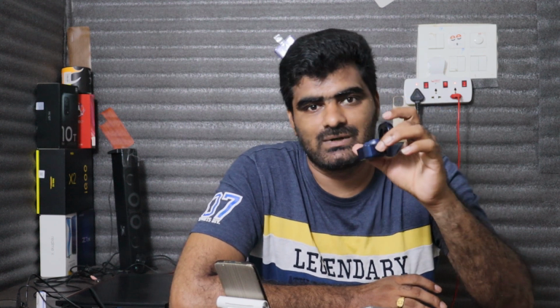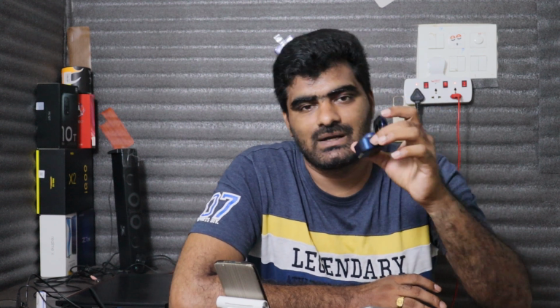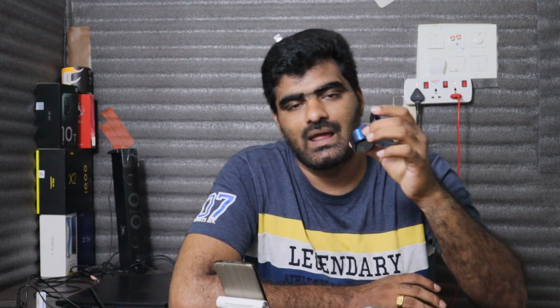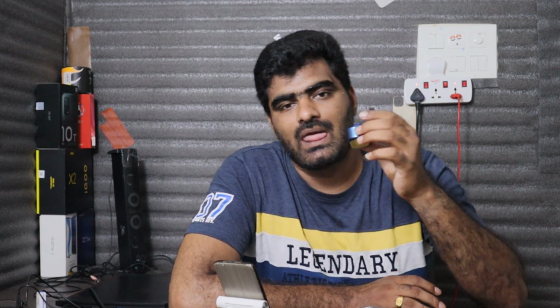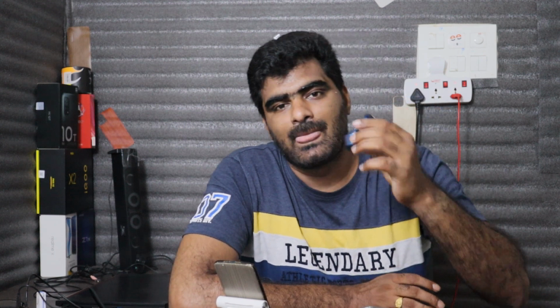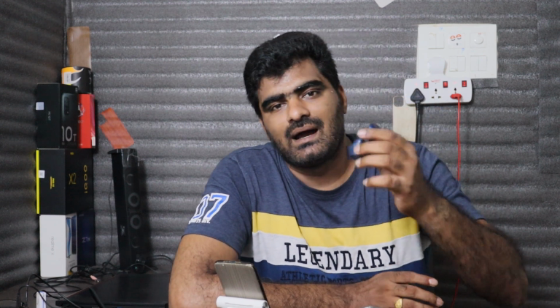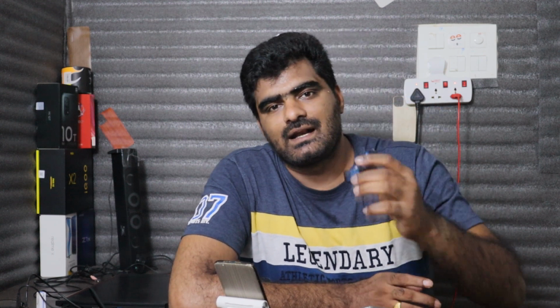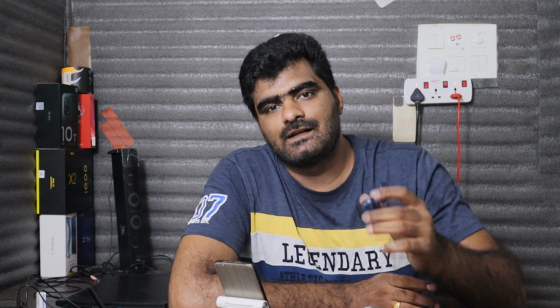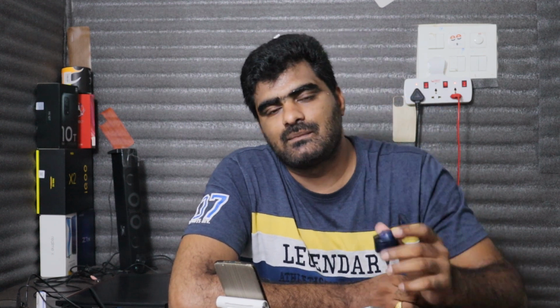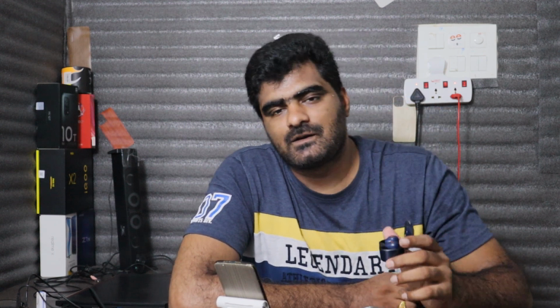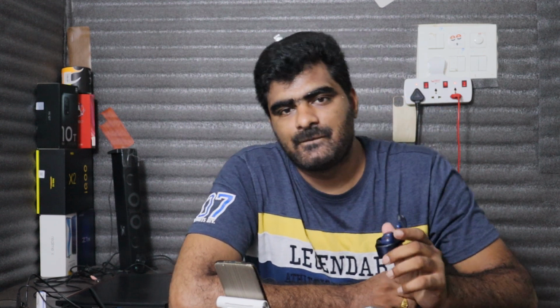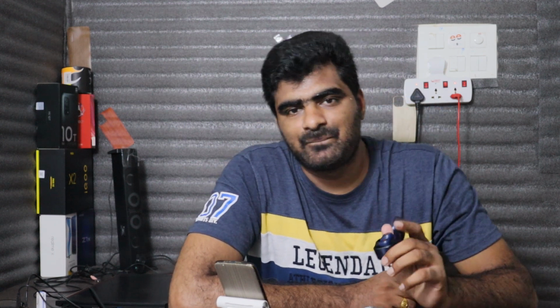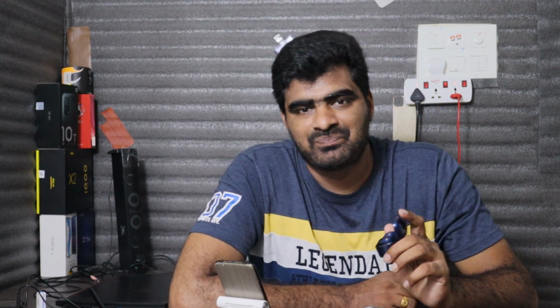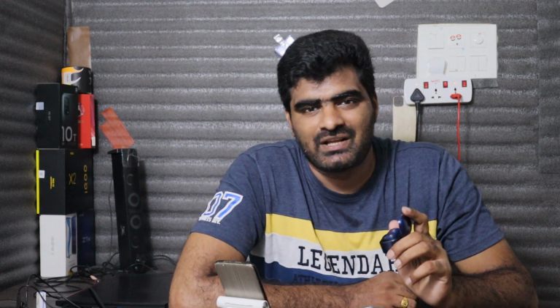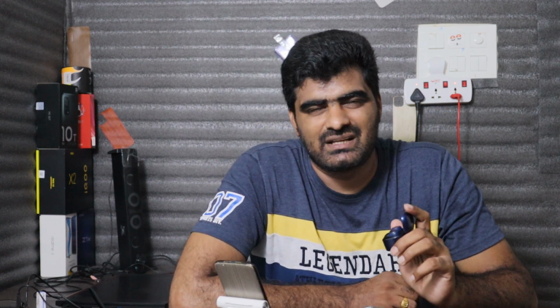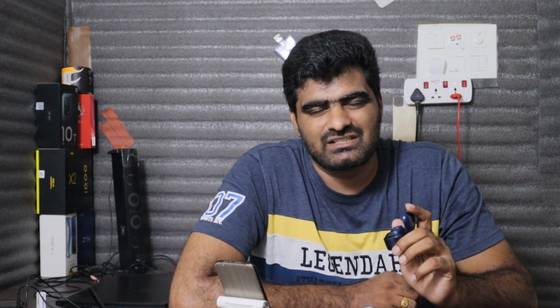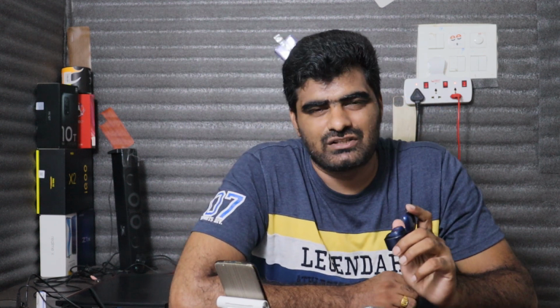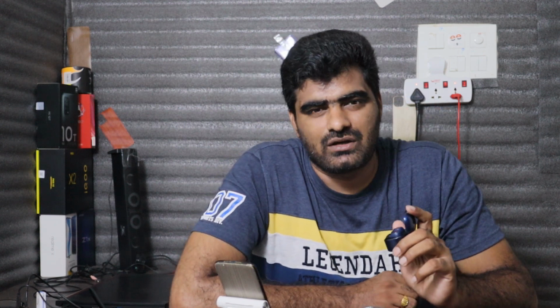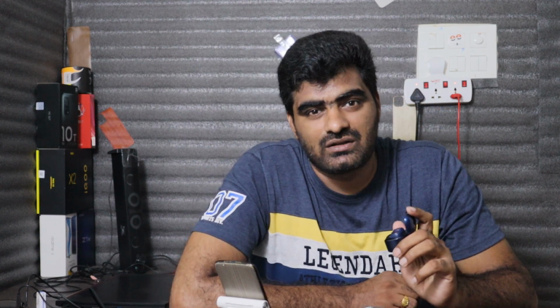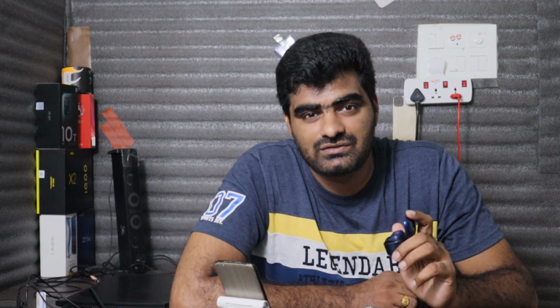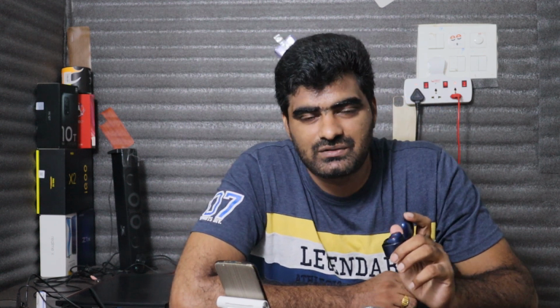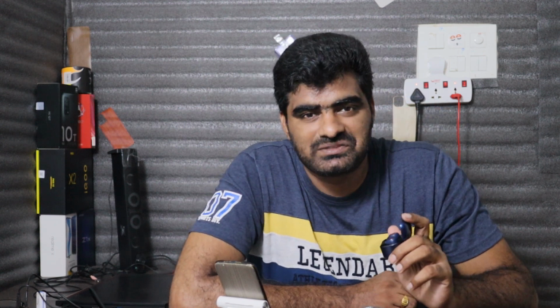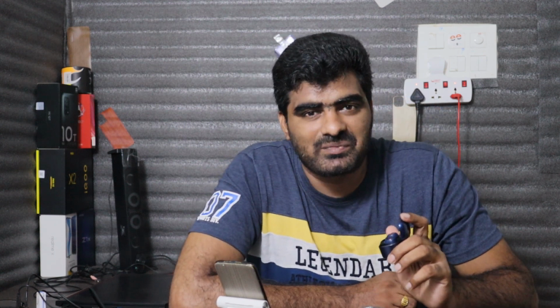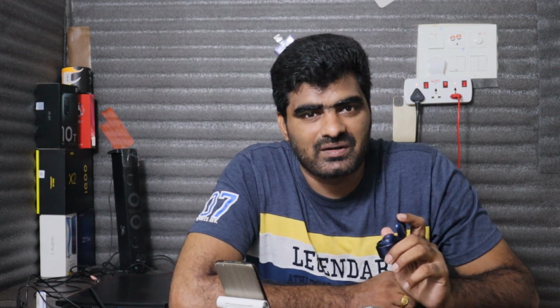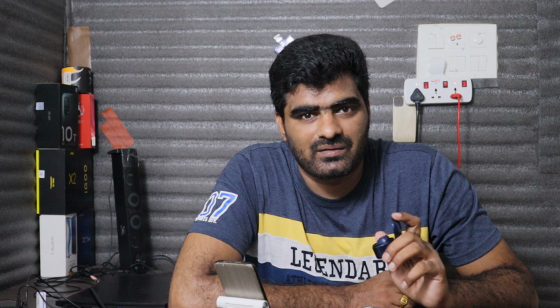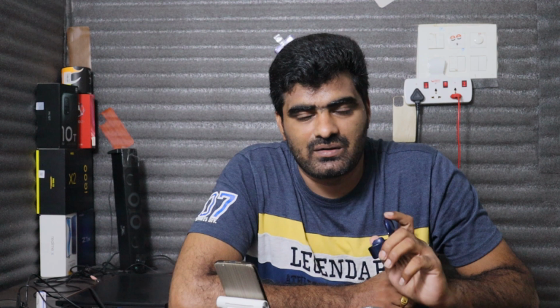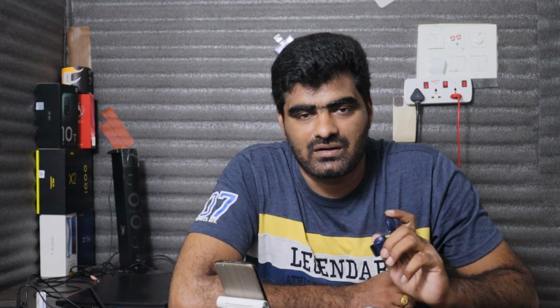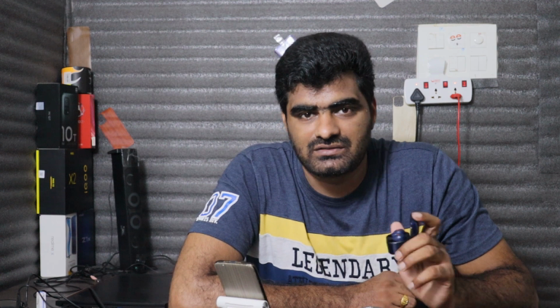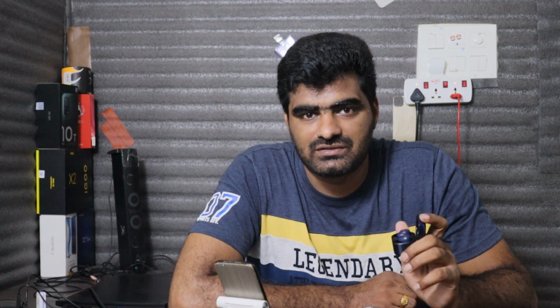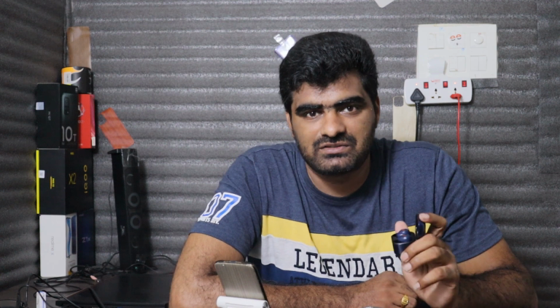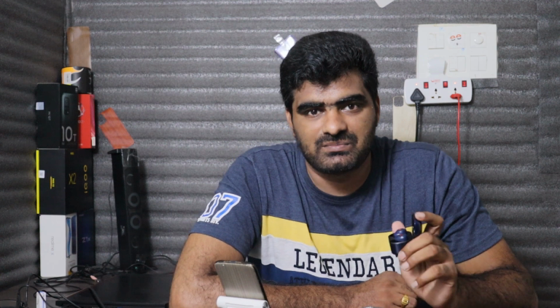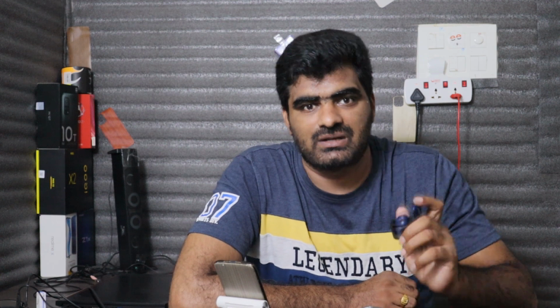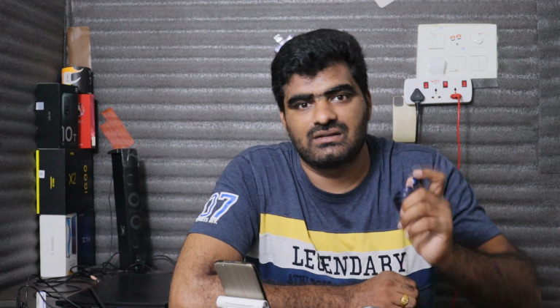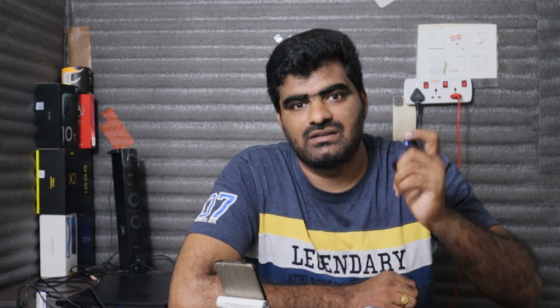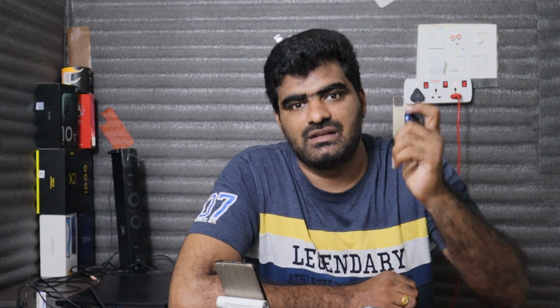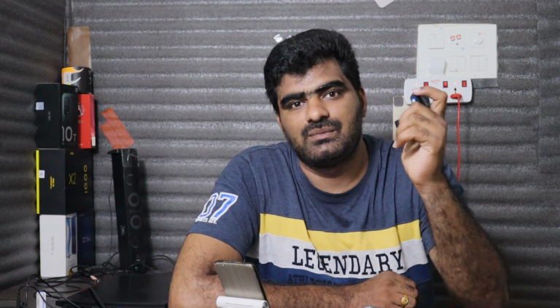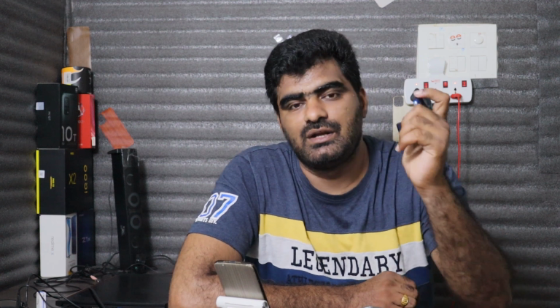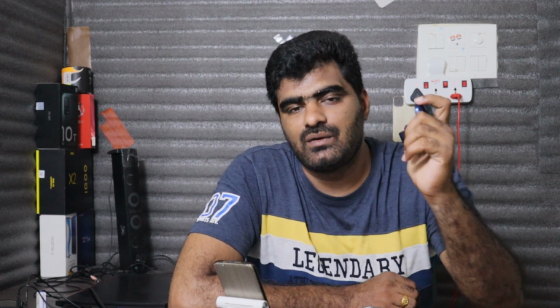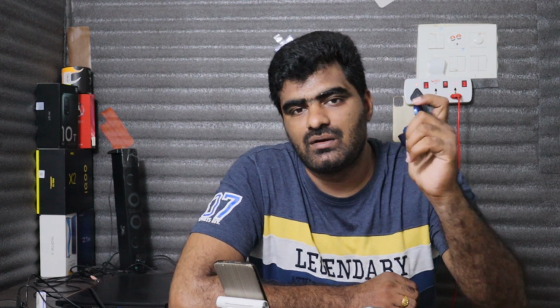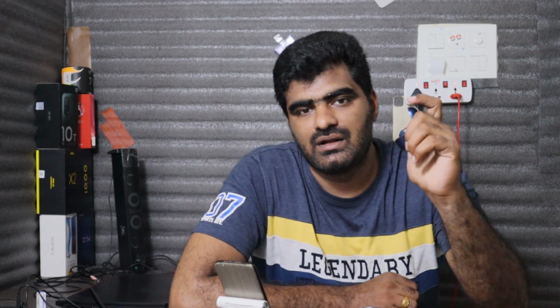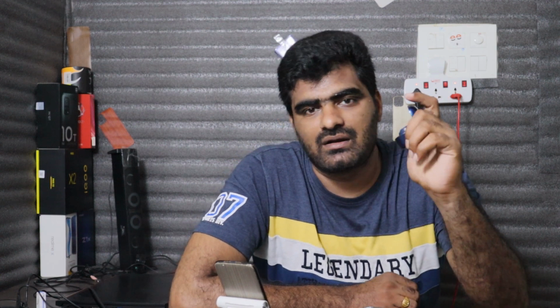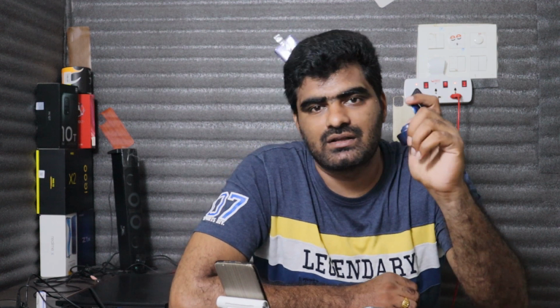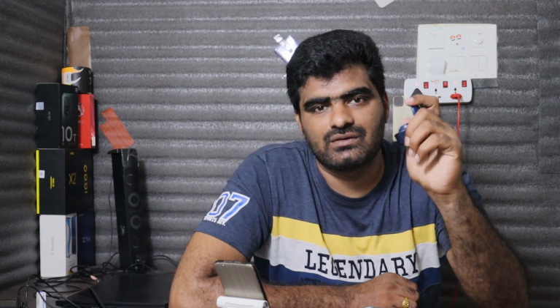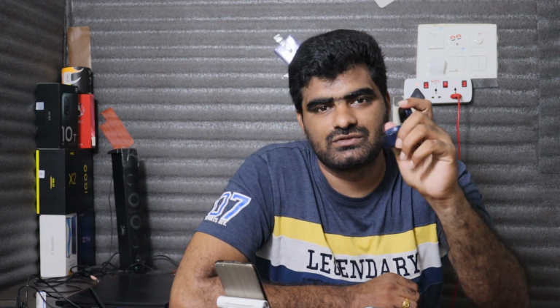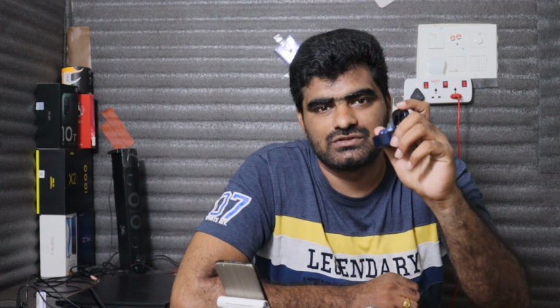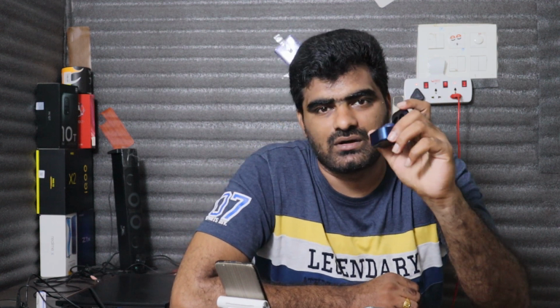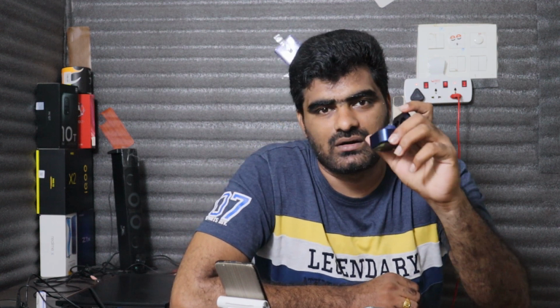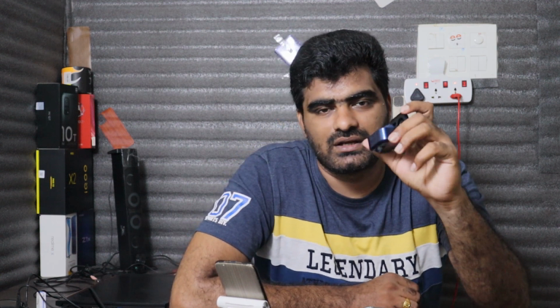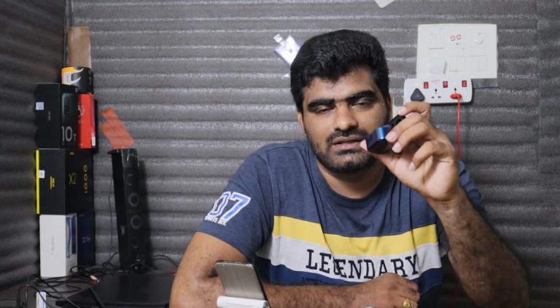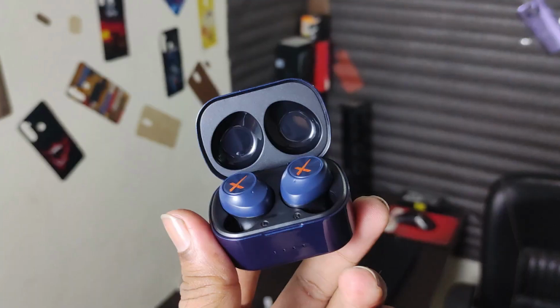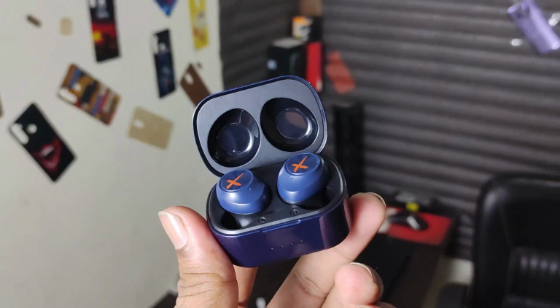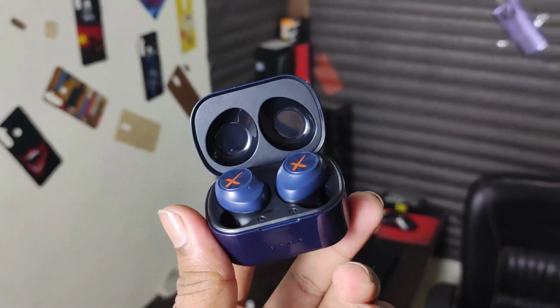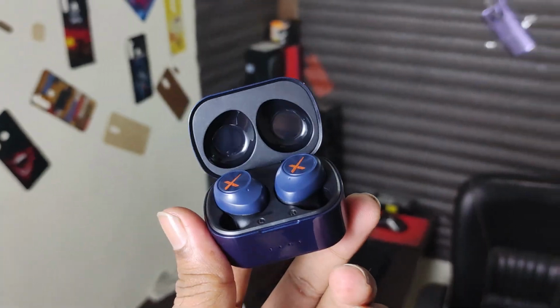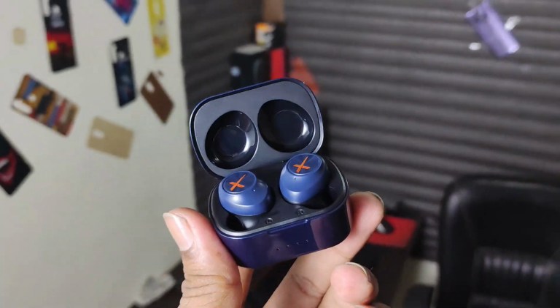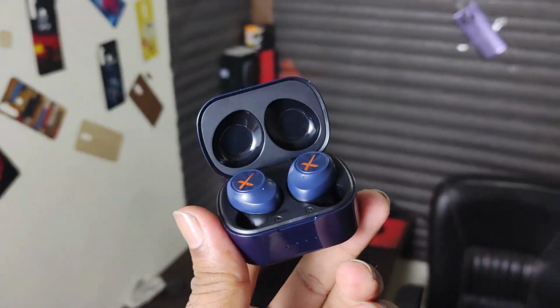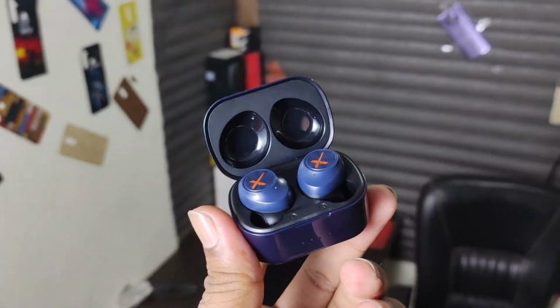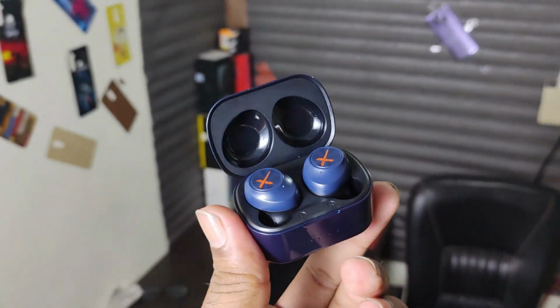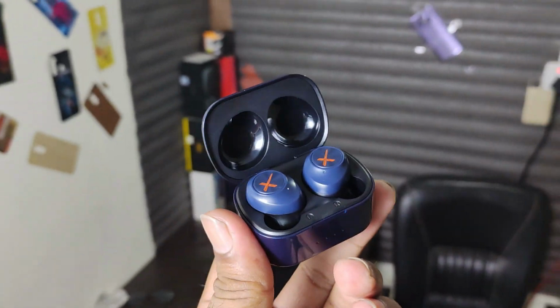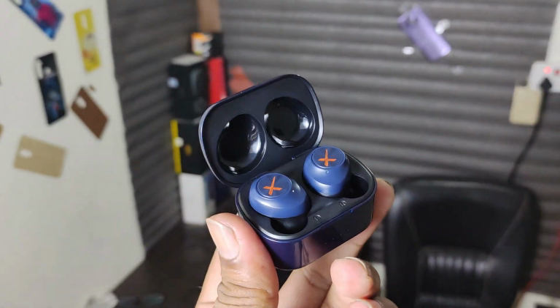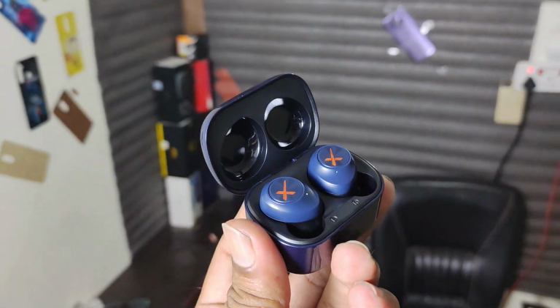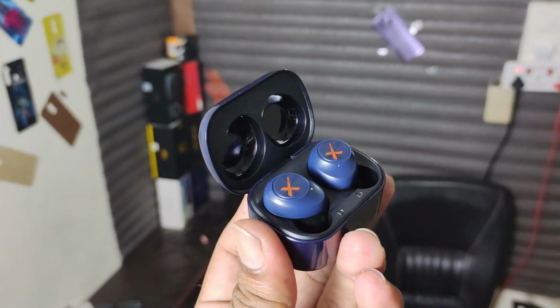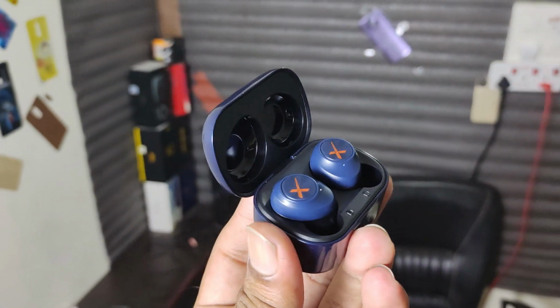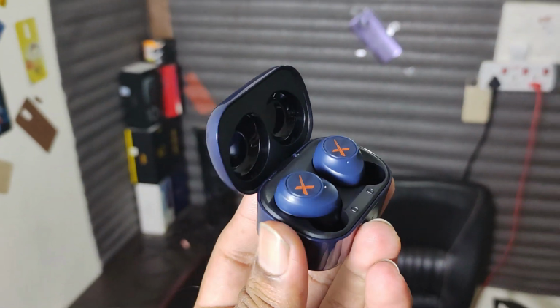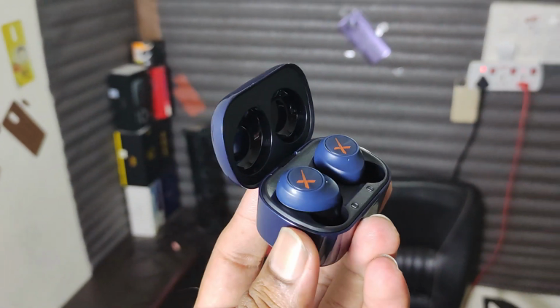If you are thinking a little bit about the build quality, this costs around ₹1,400.